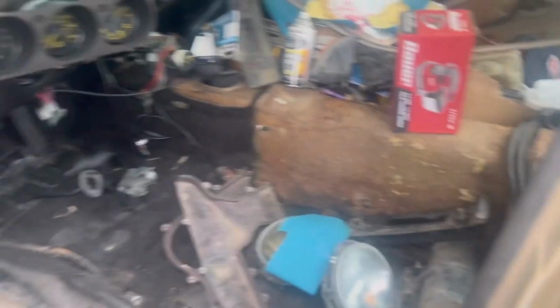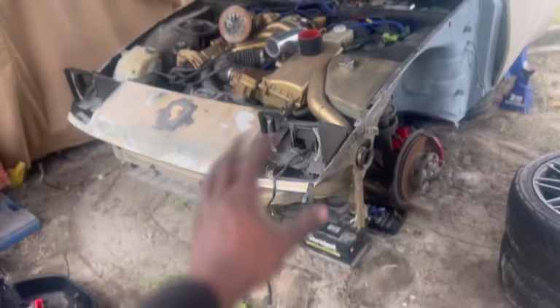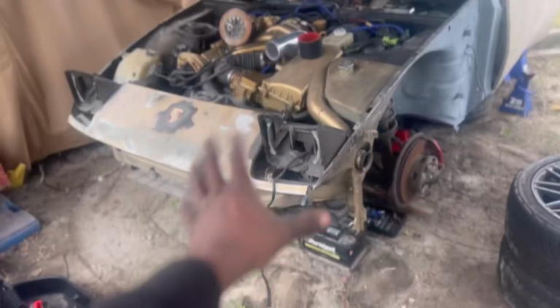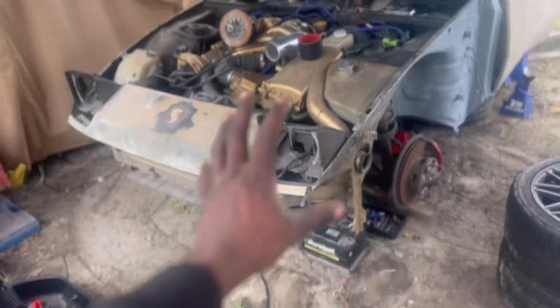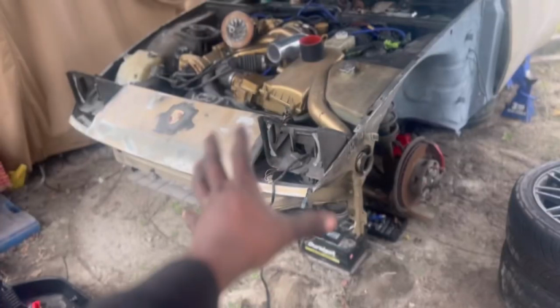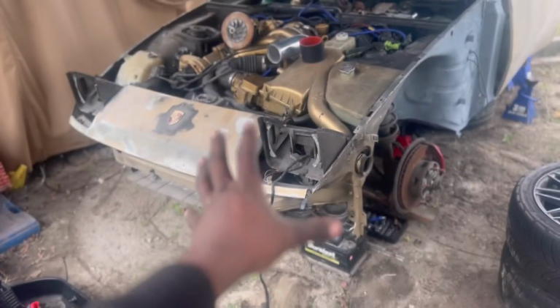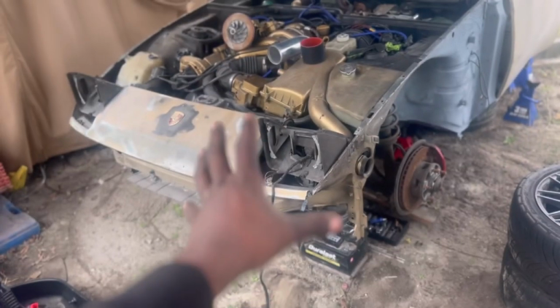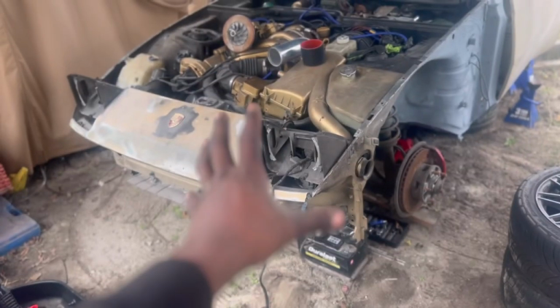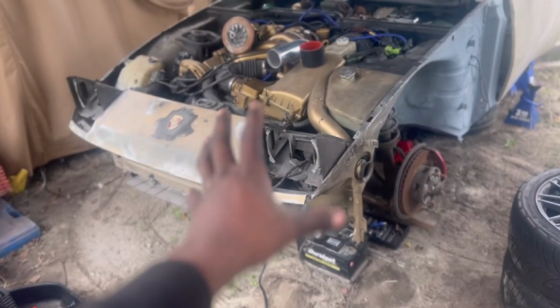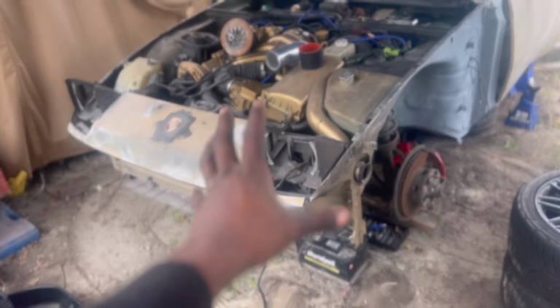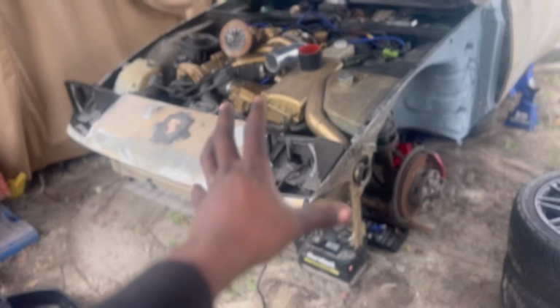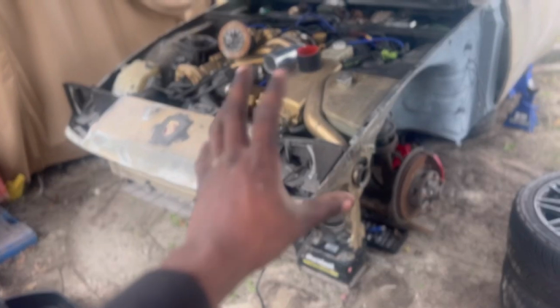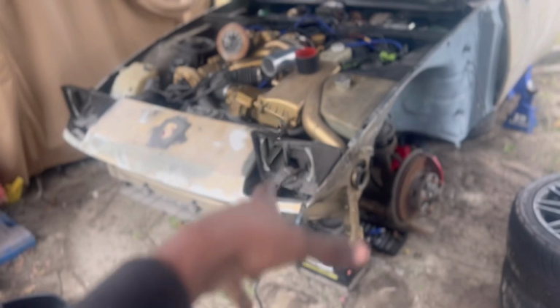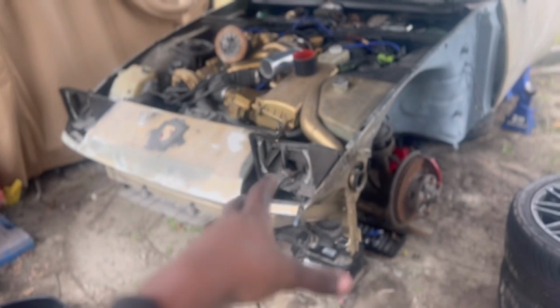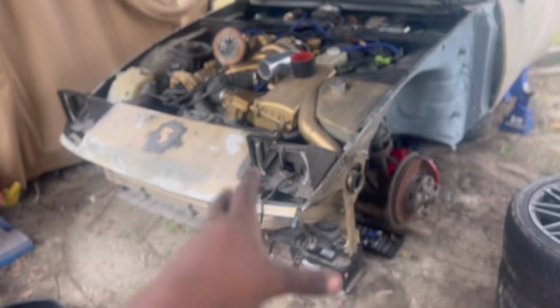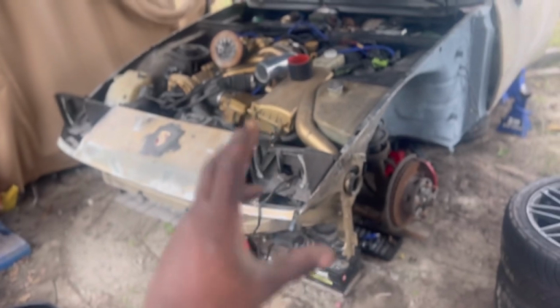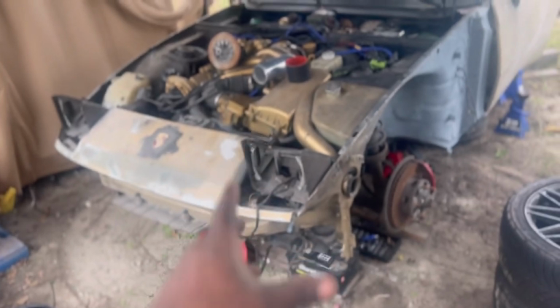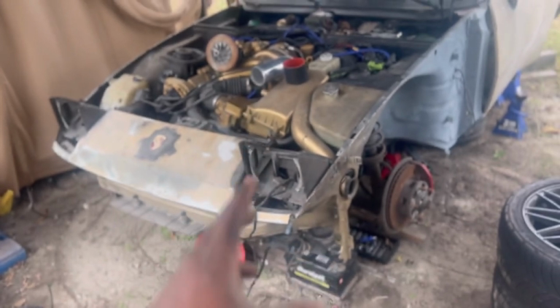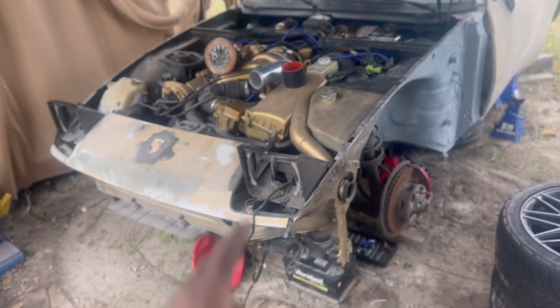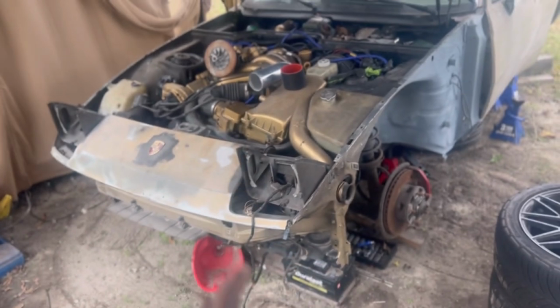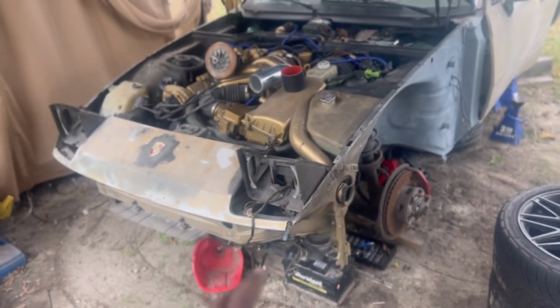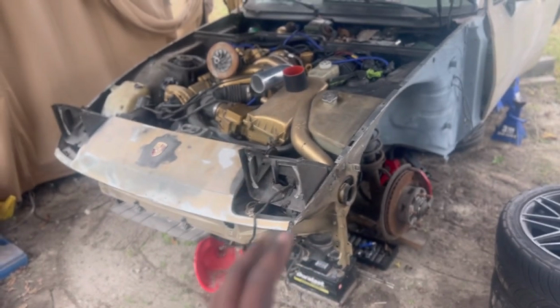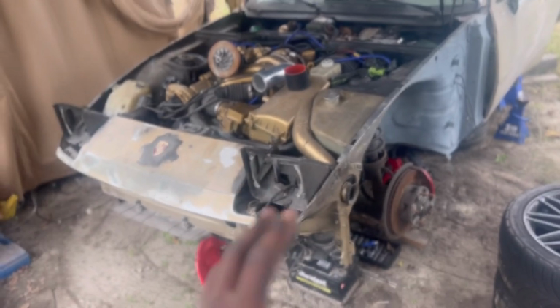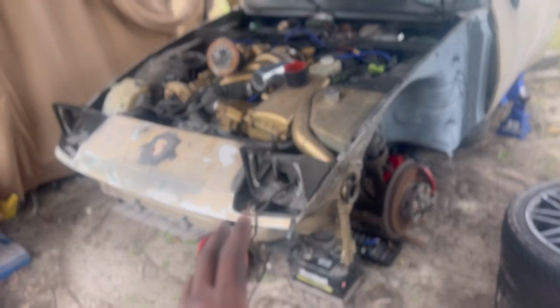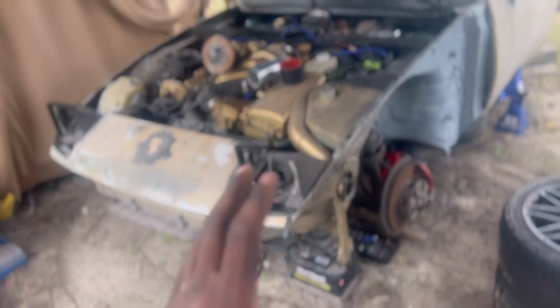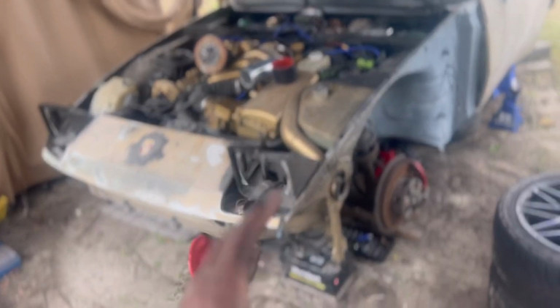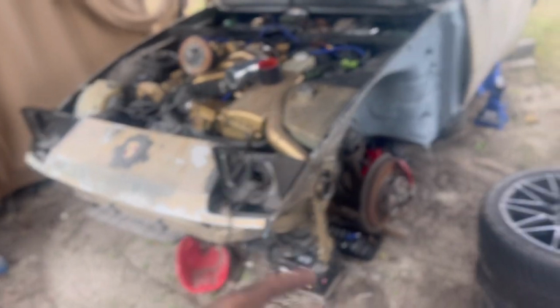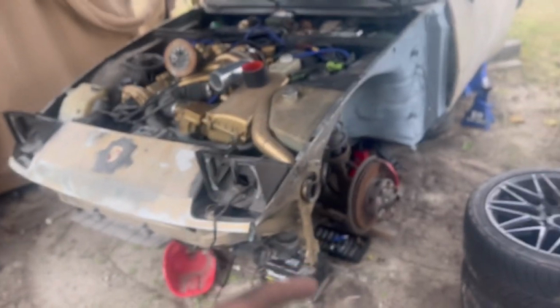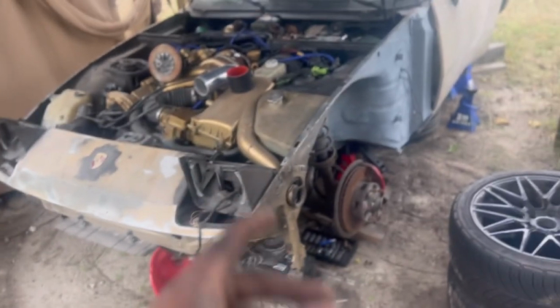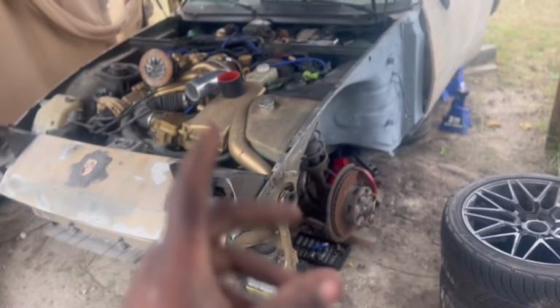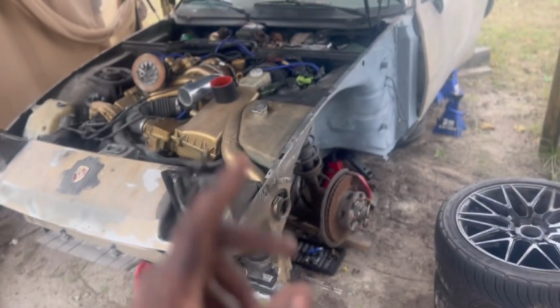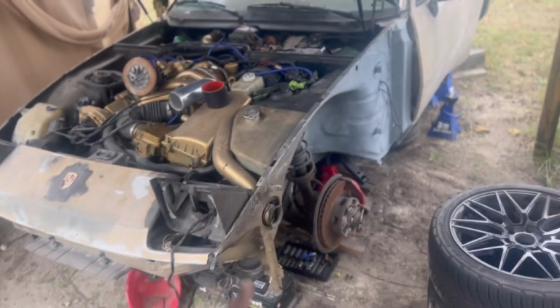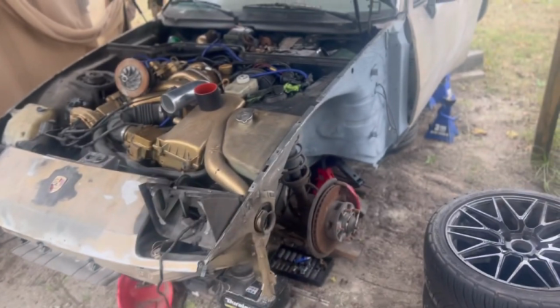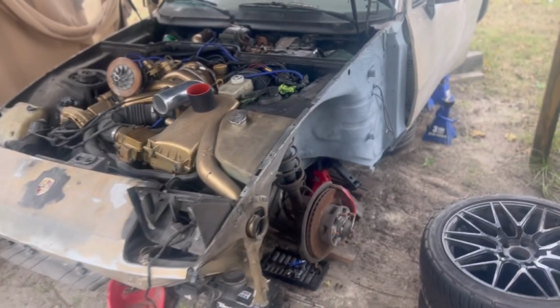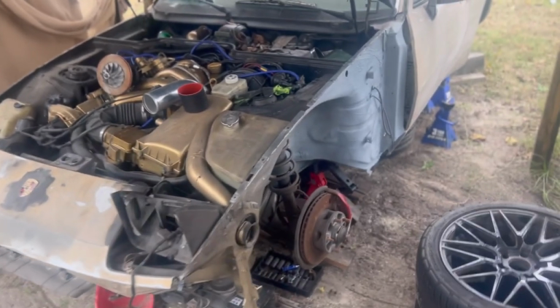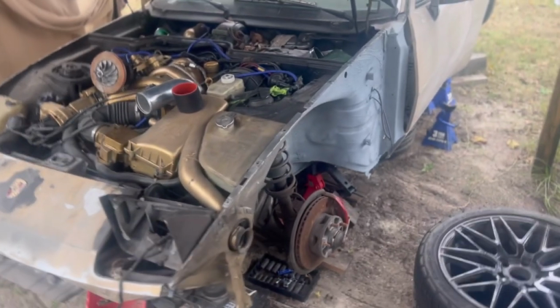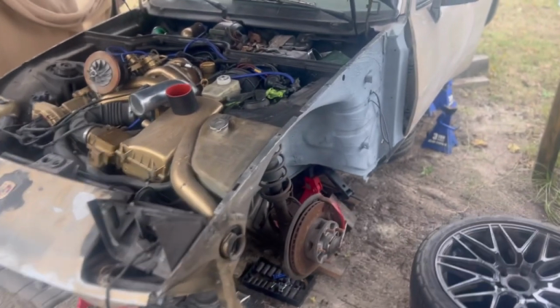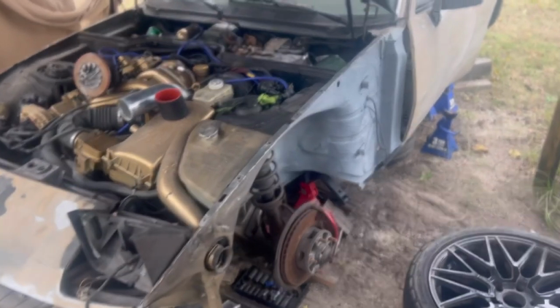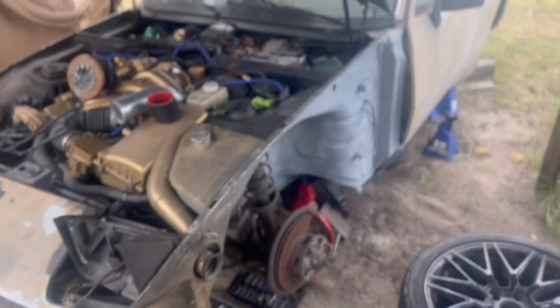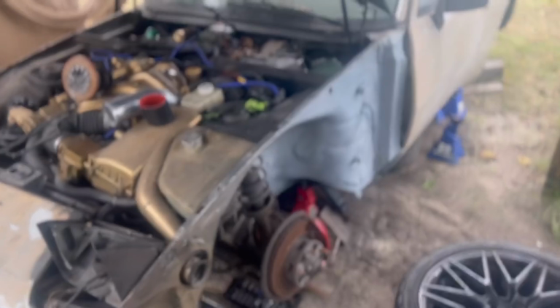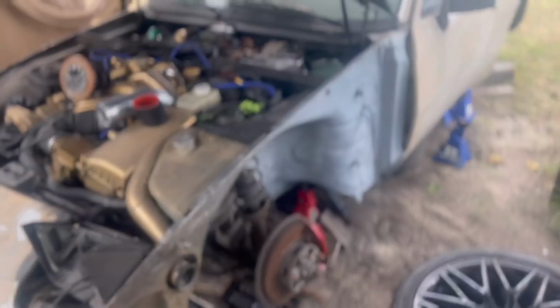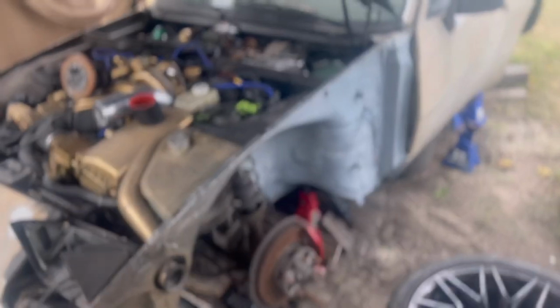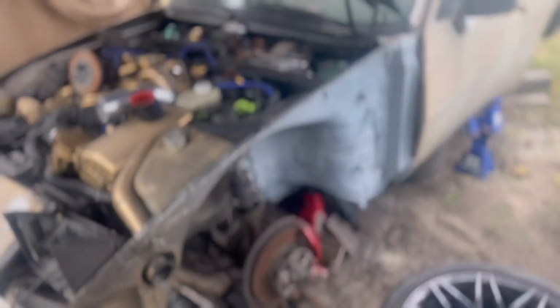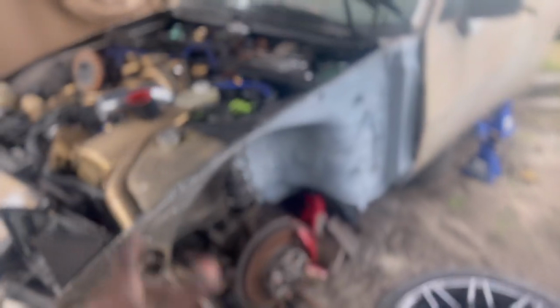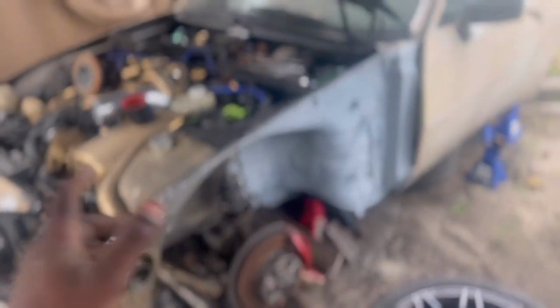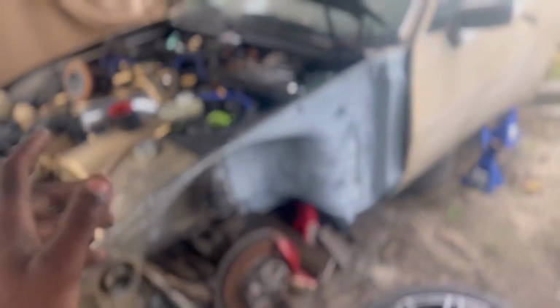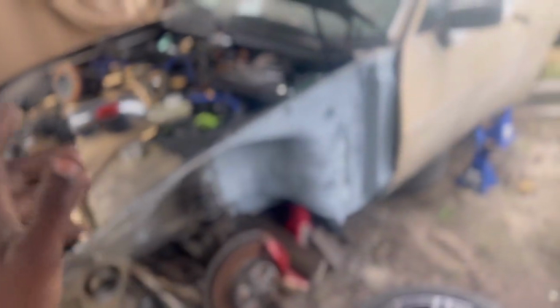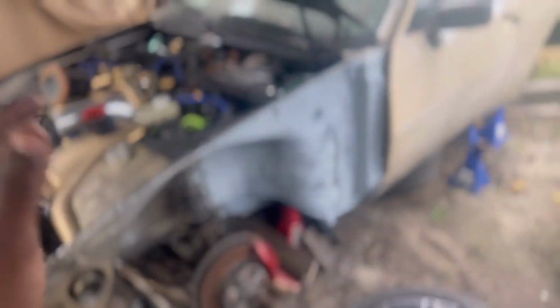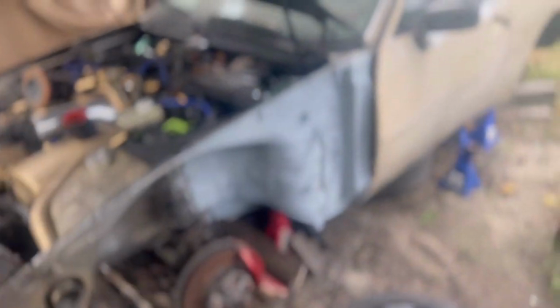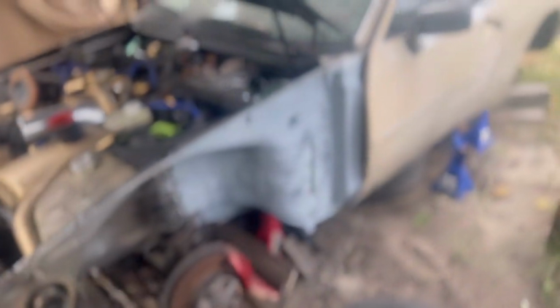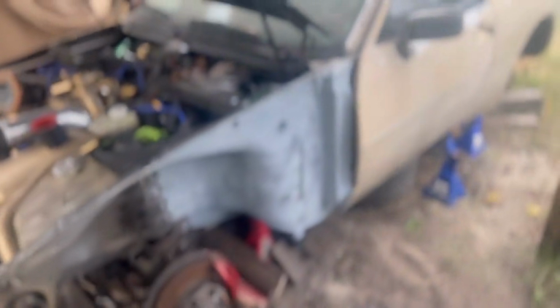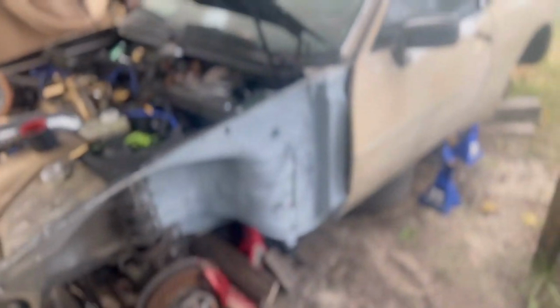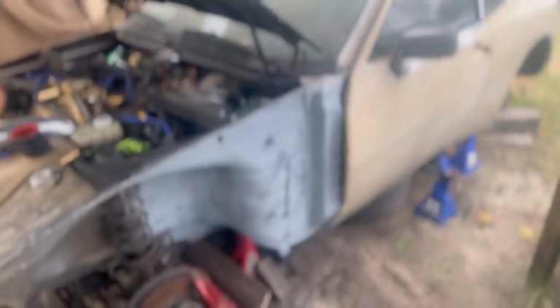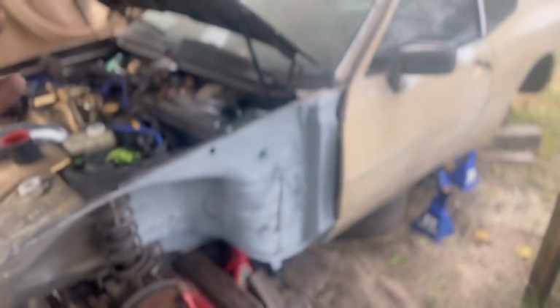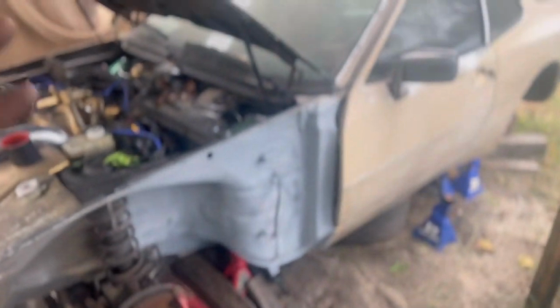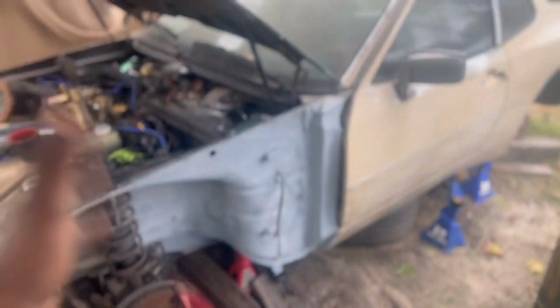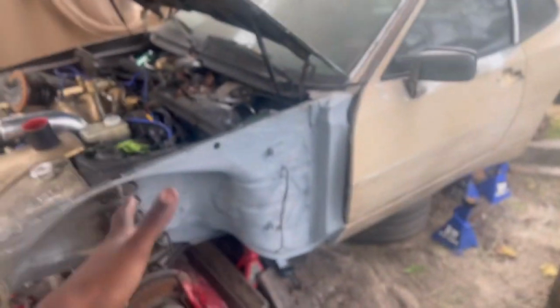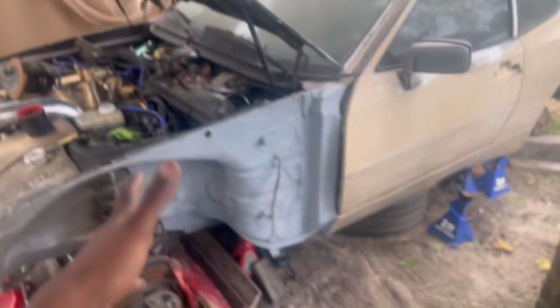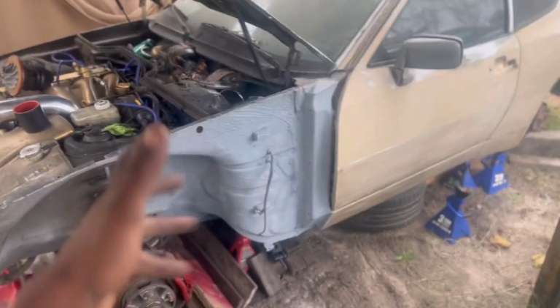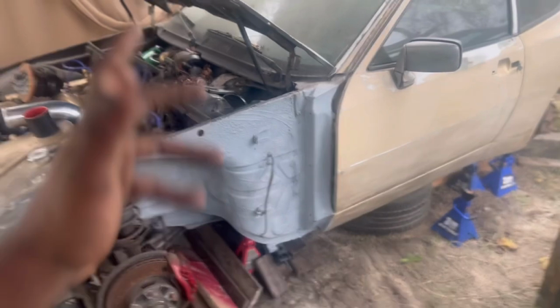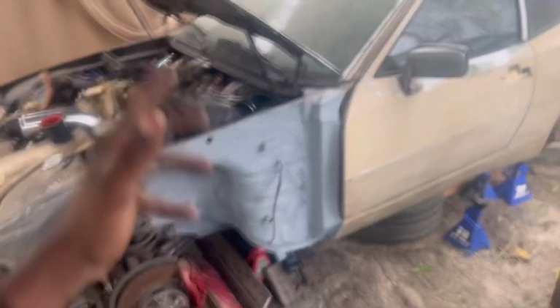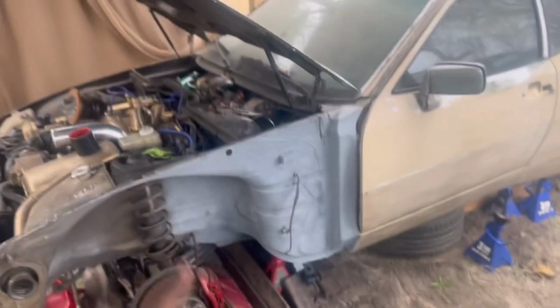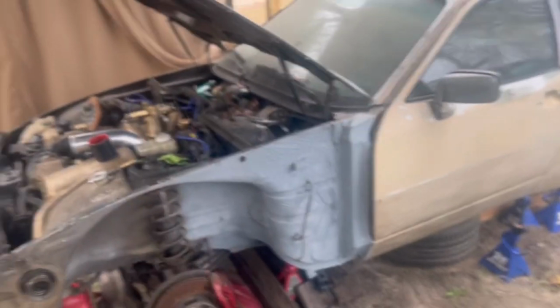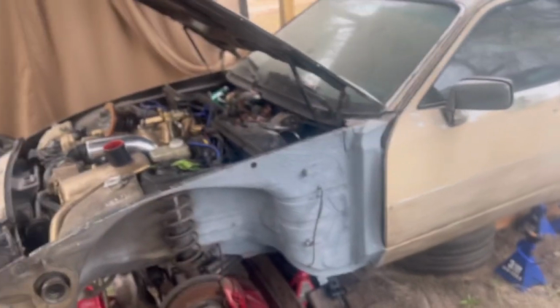This car deserves to be on the road. It does not deserve to just sit. This series is 'save the build' — any build you have going on, I know things can get in the way.